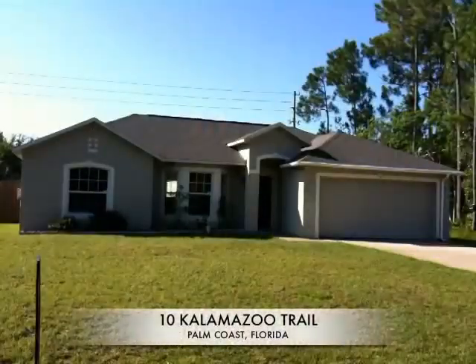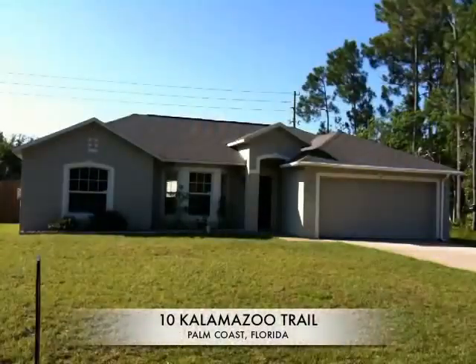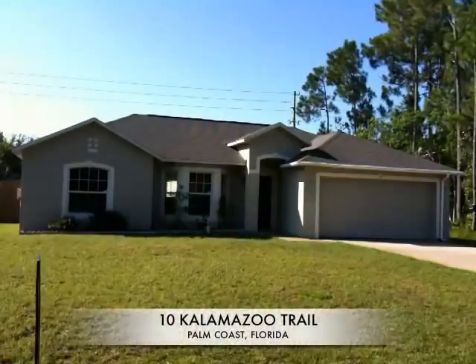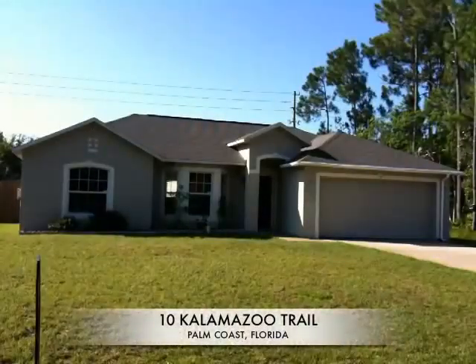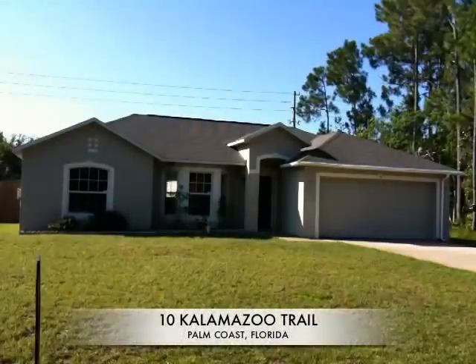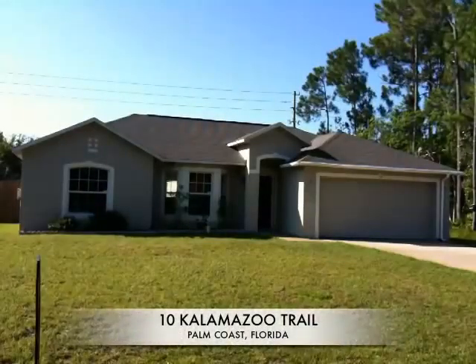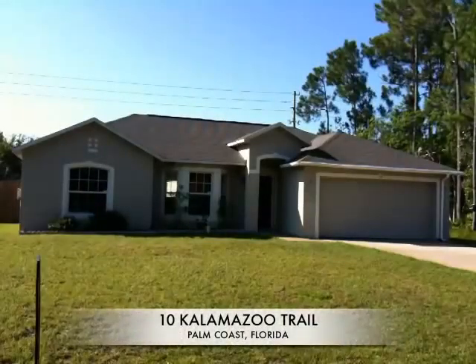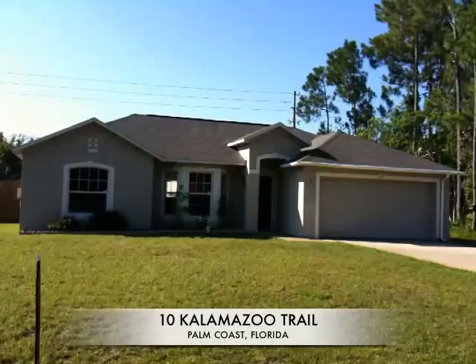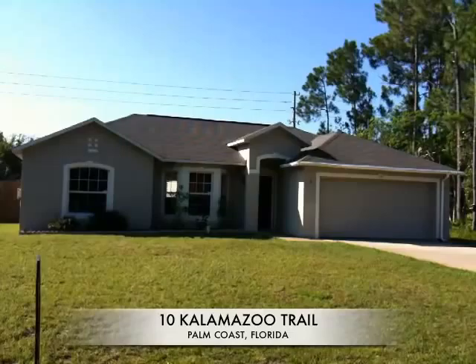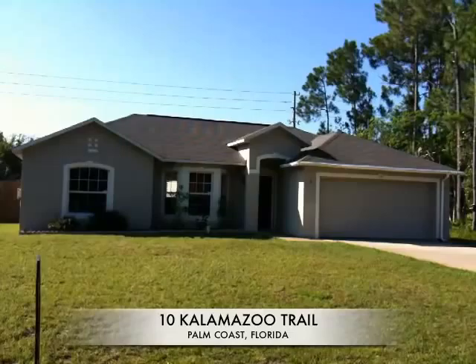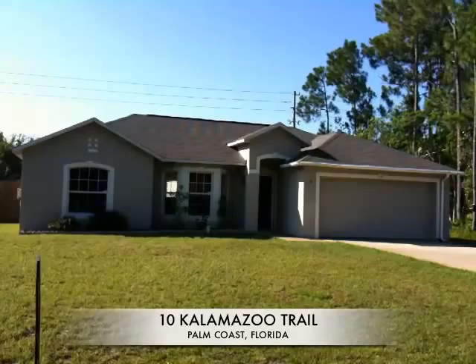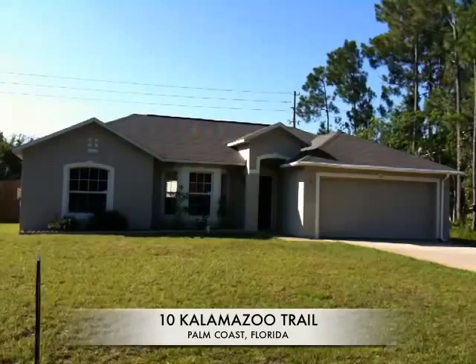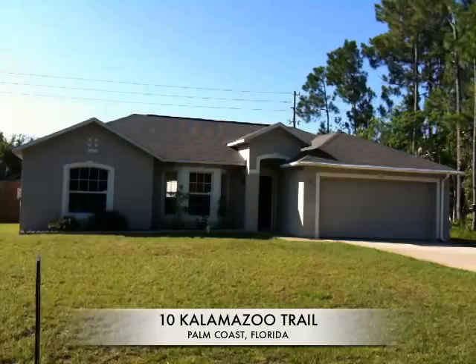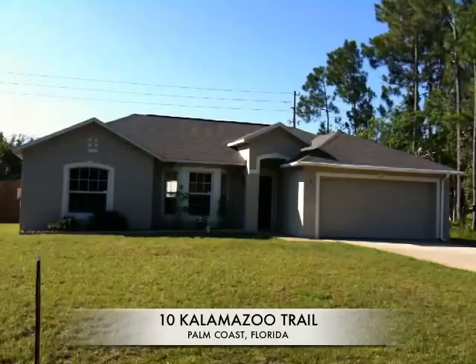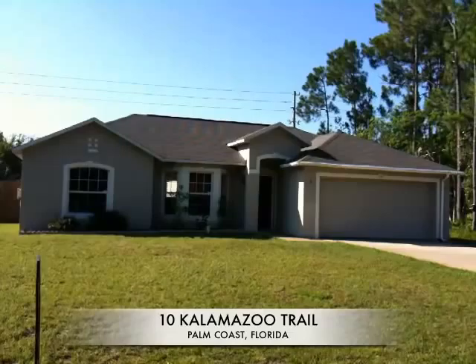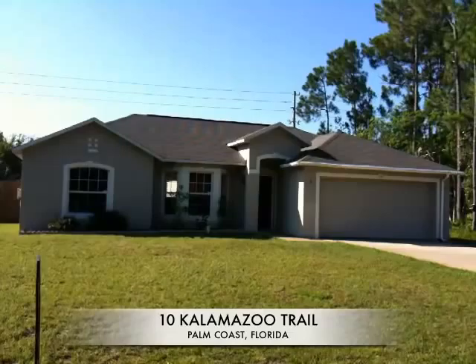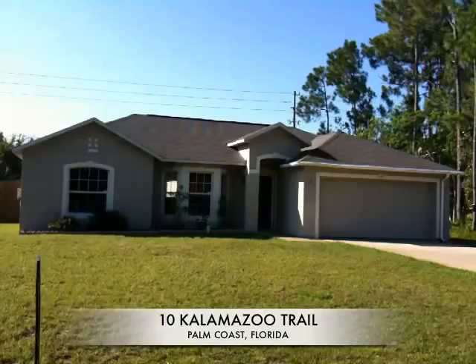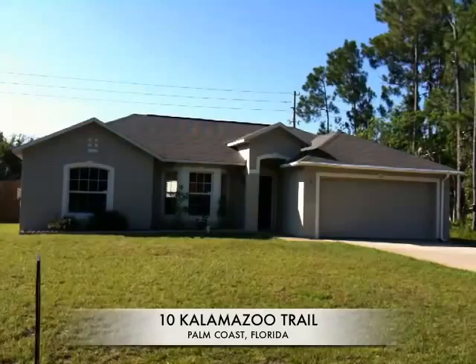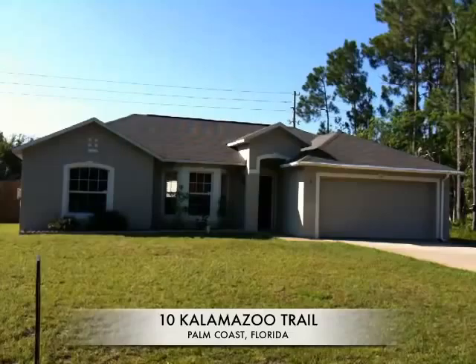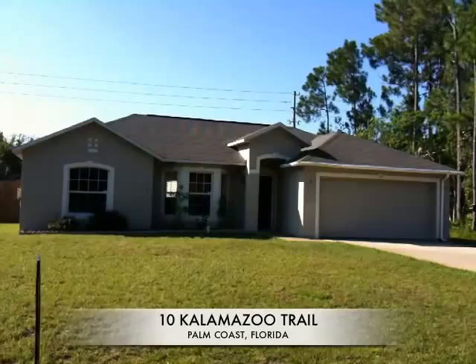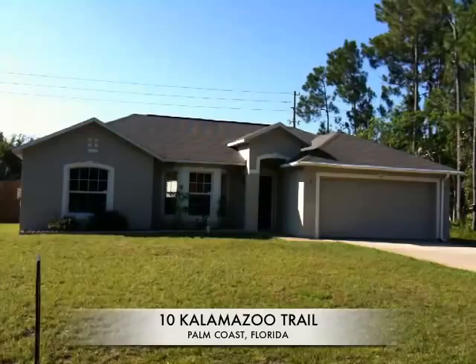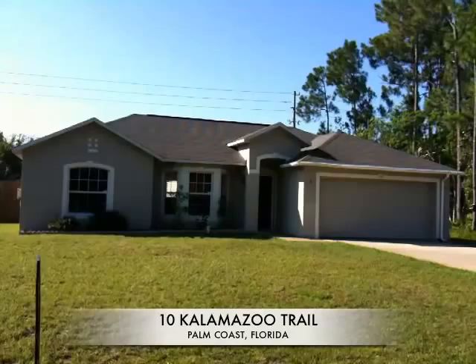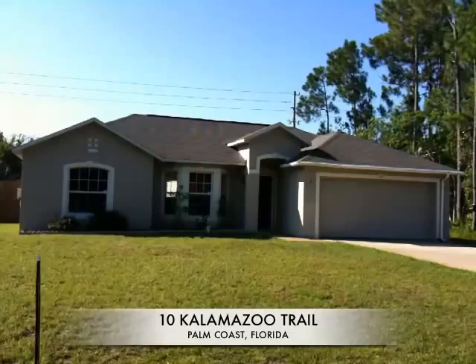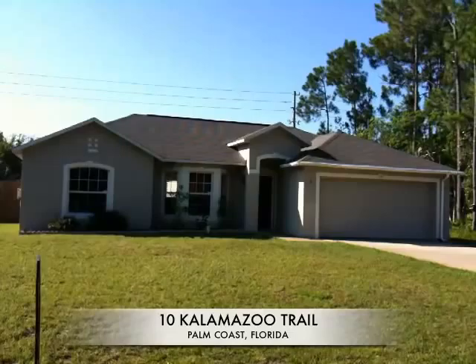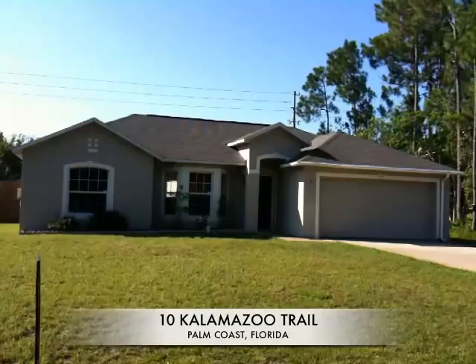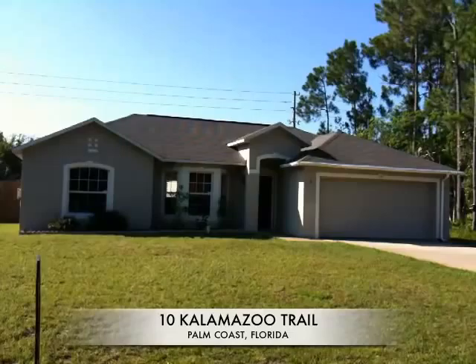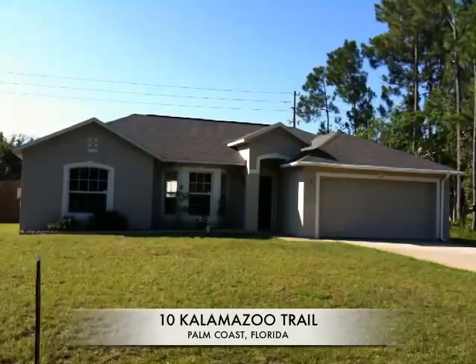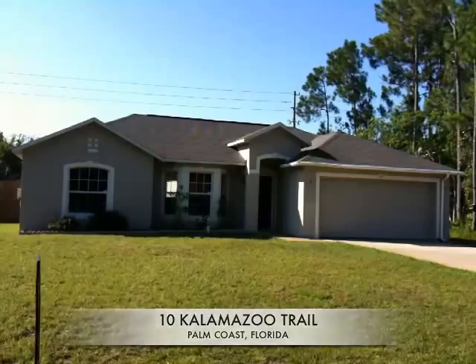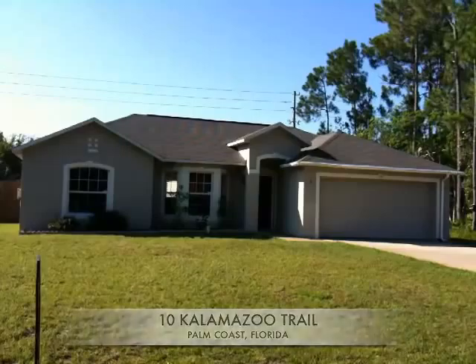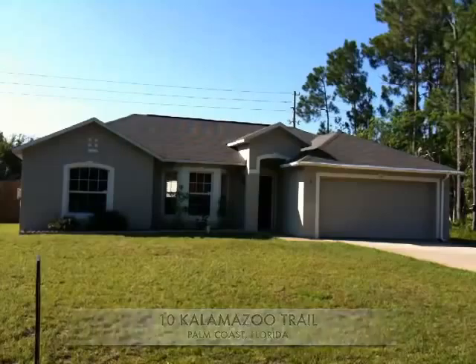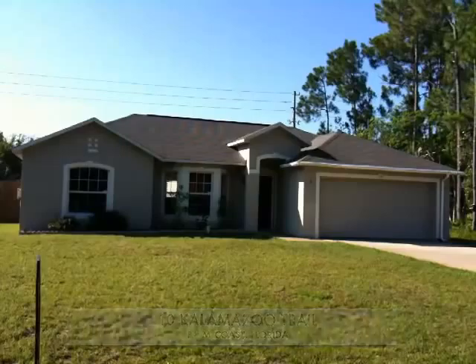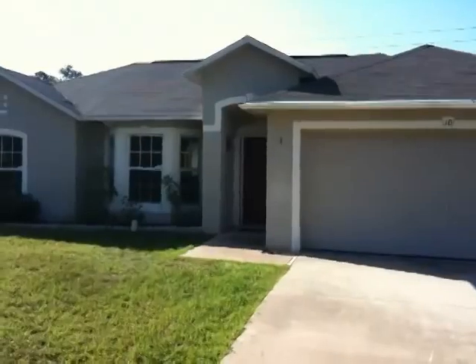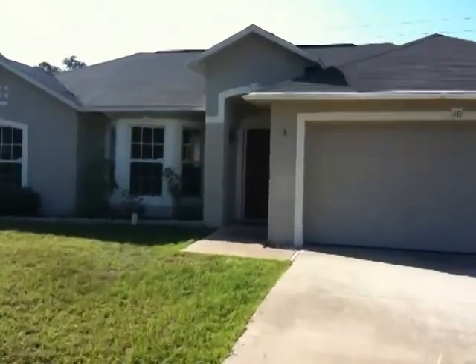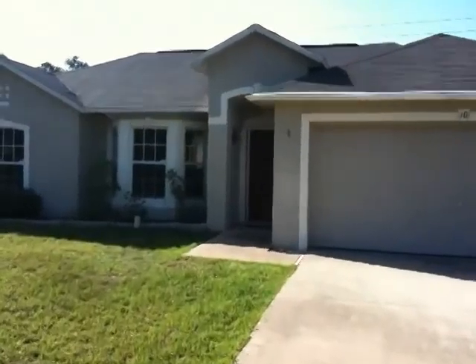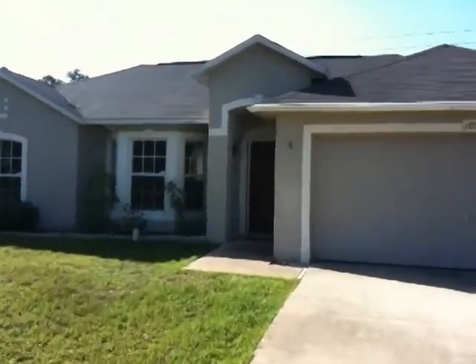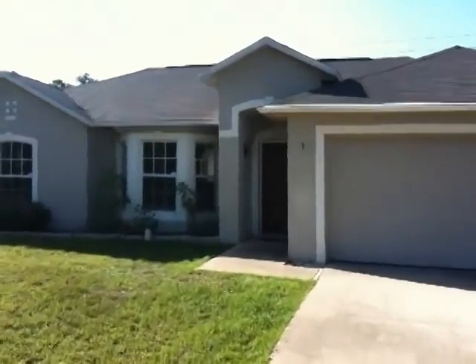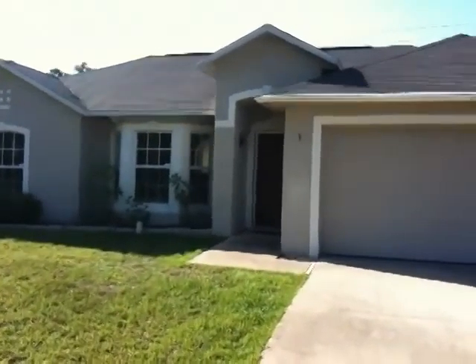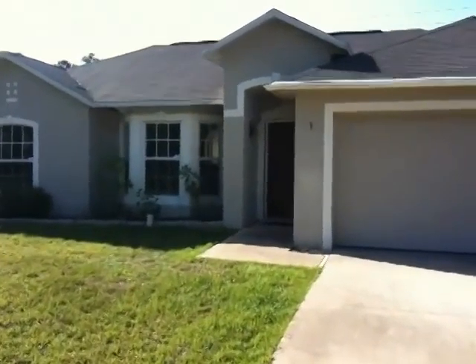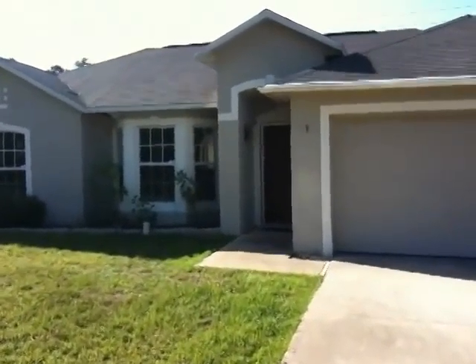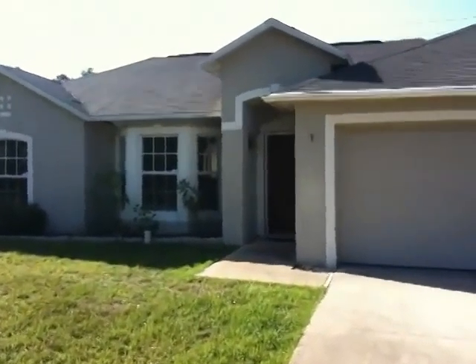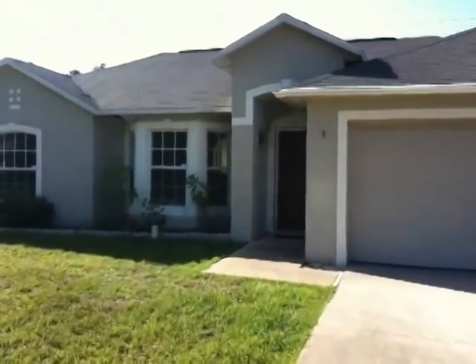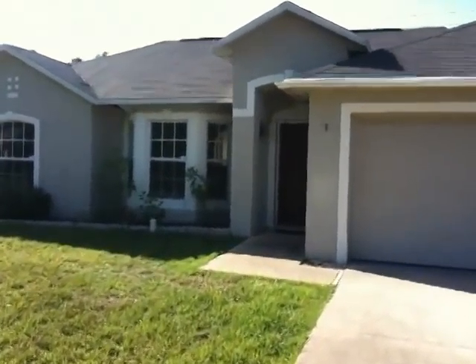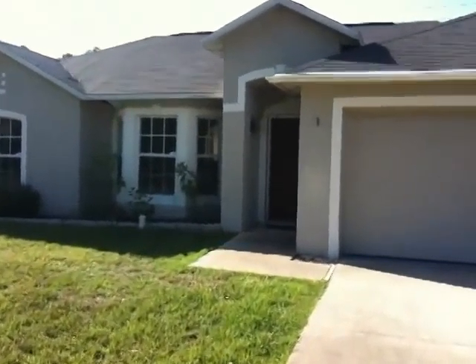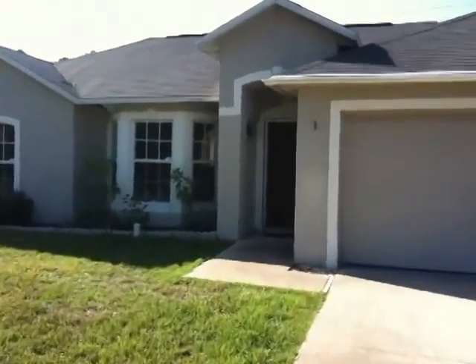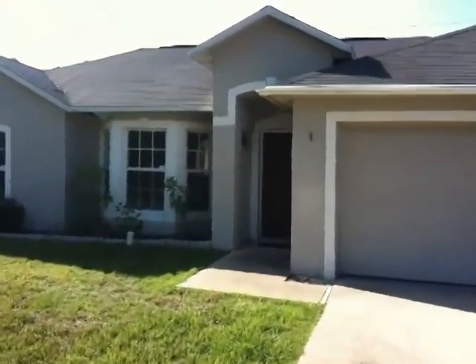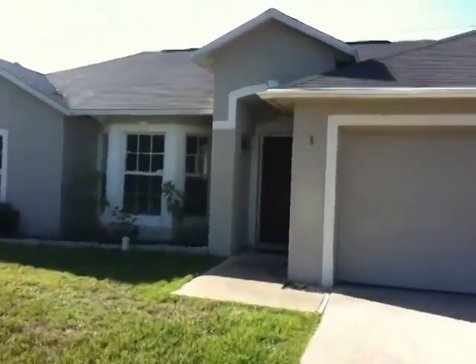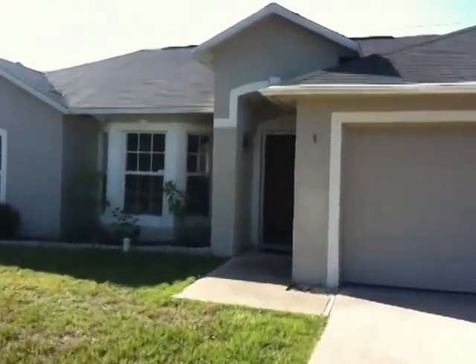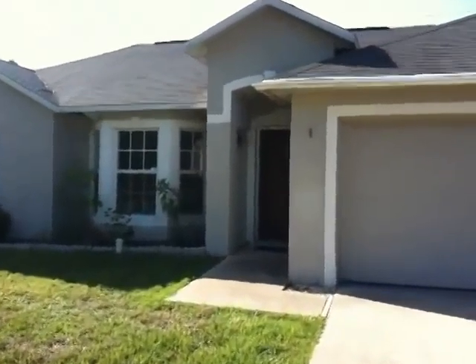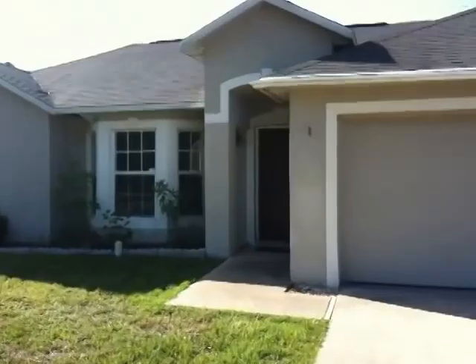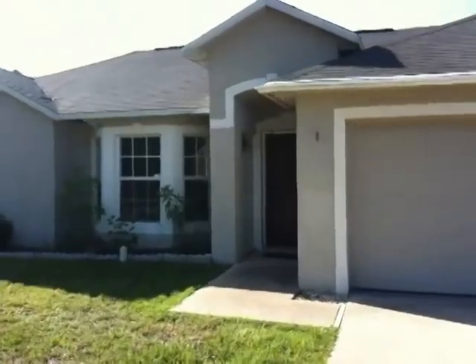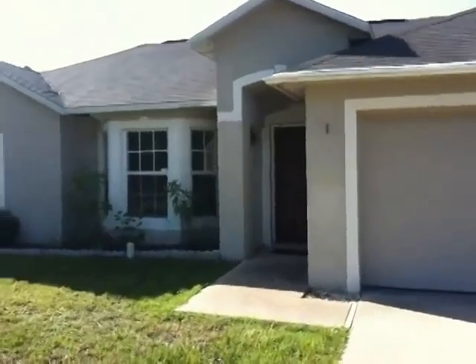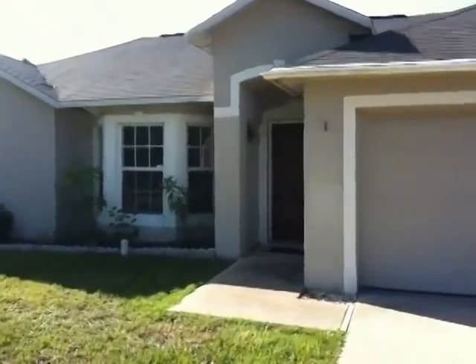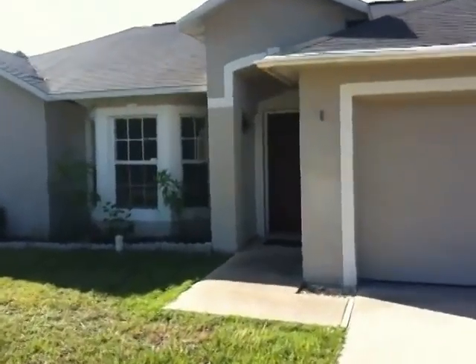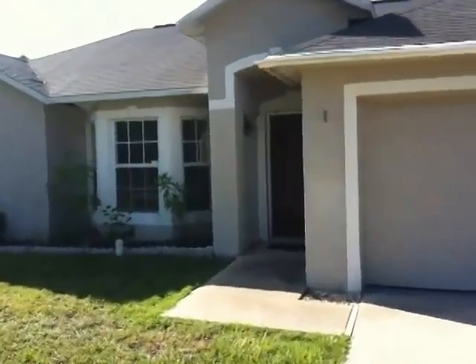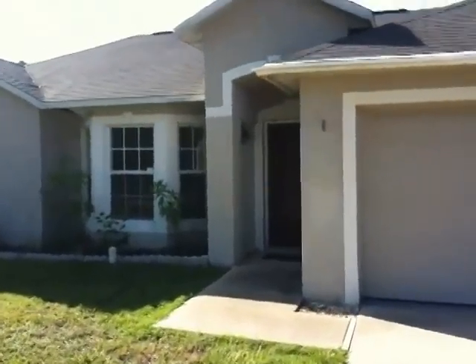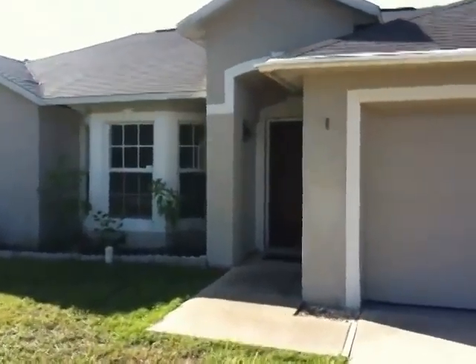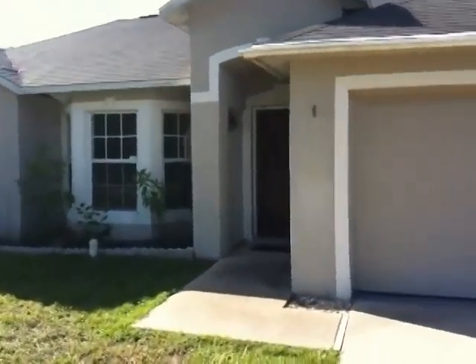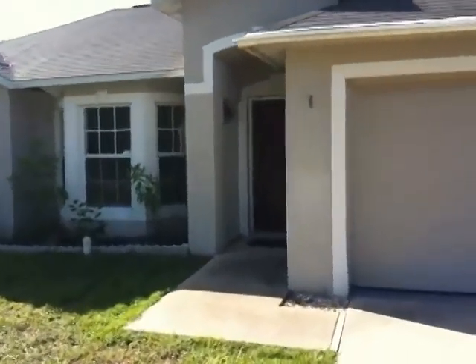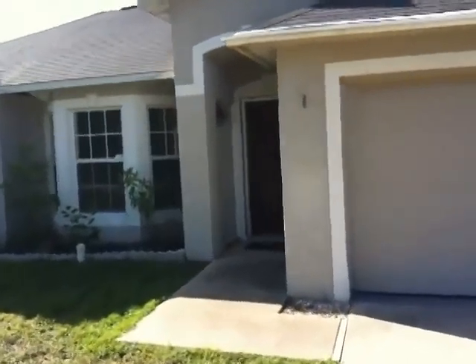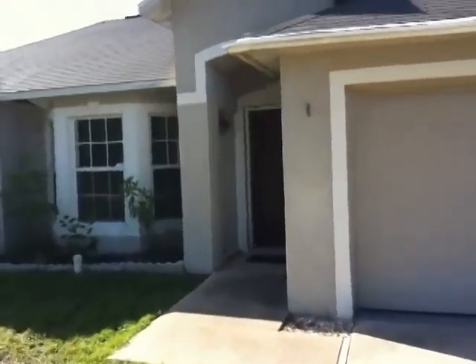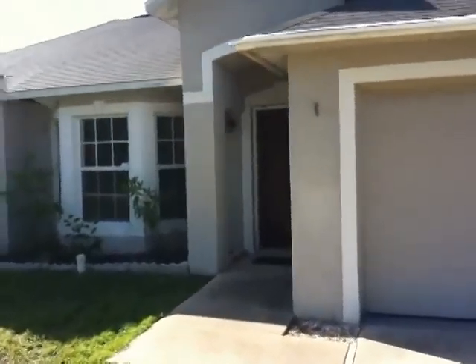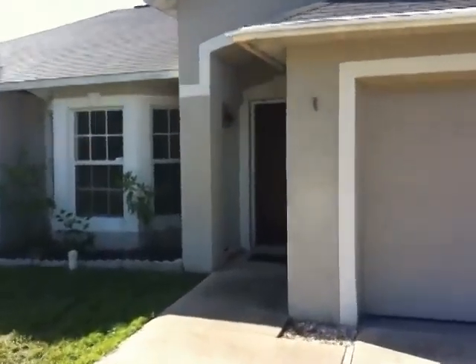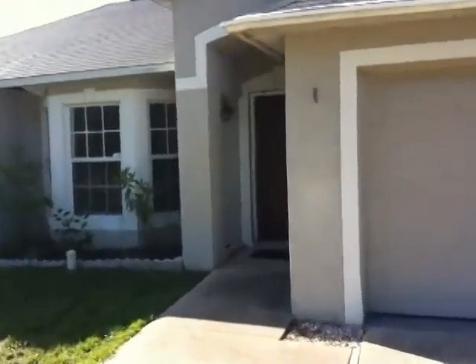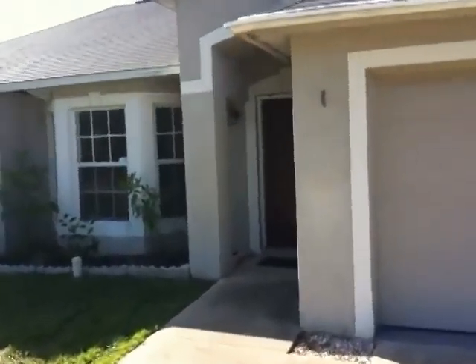10 Kalamazoo Trail, Palm Coast, Florida. Let's go inside and have a look.